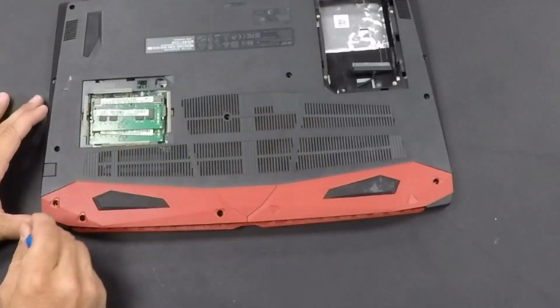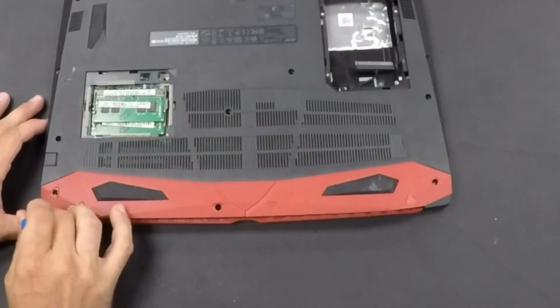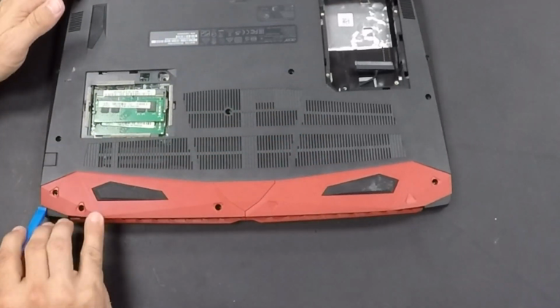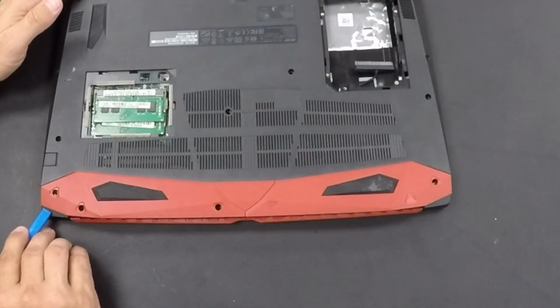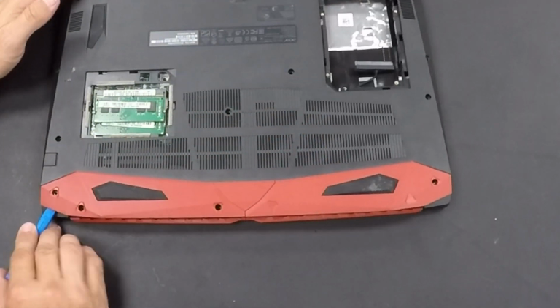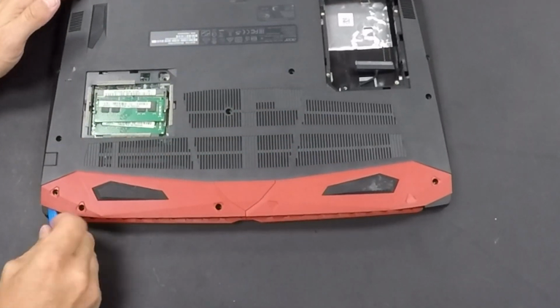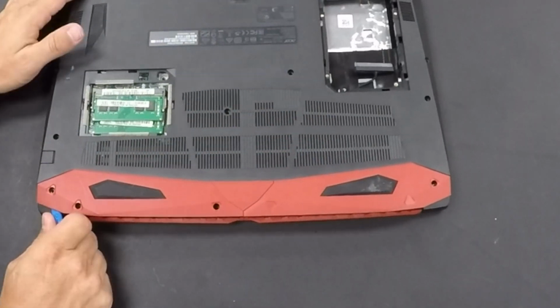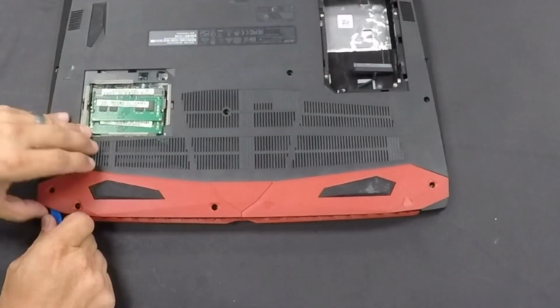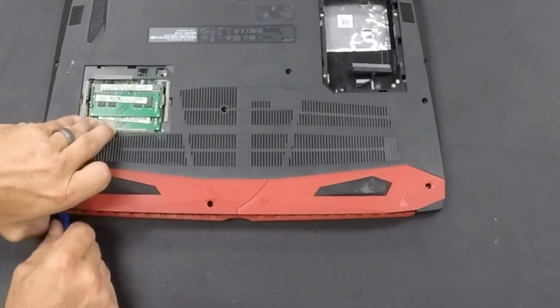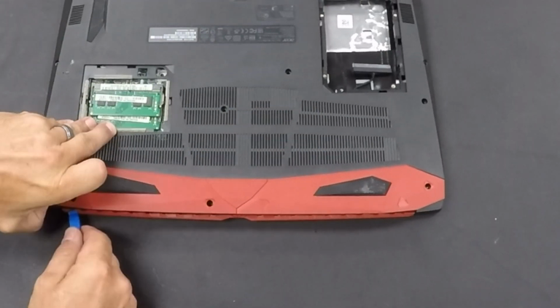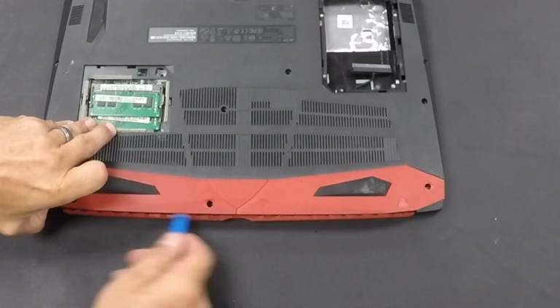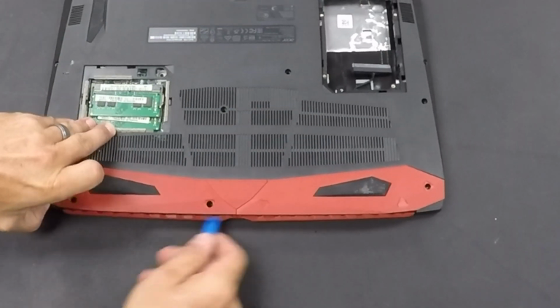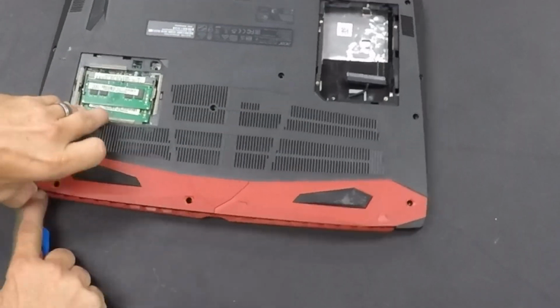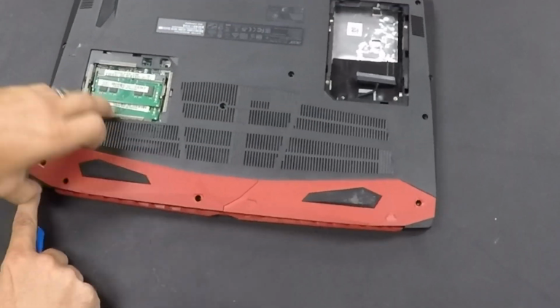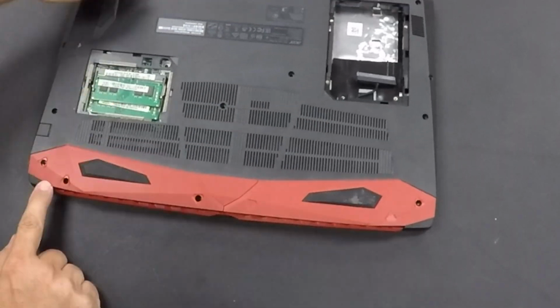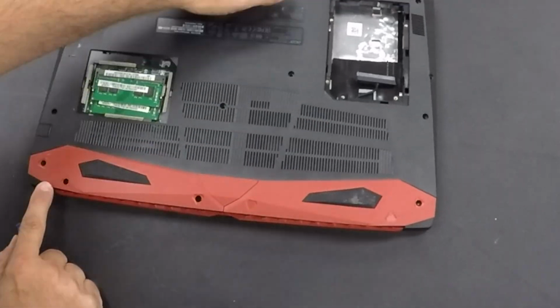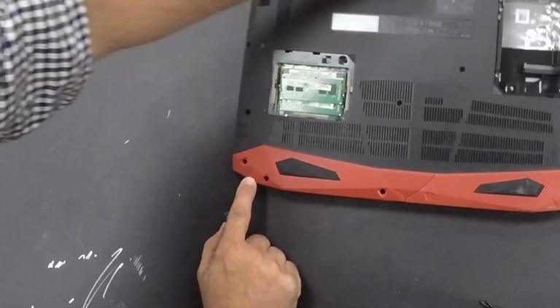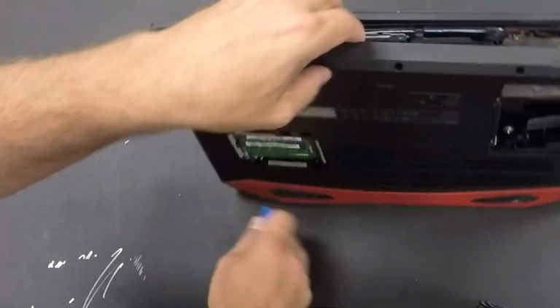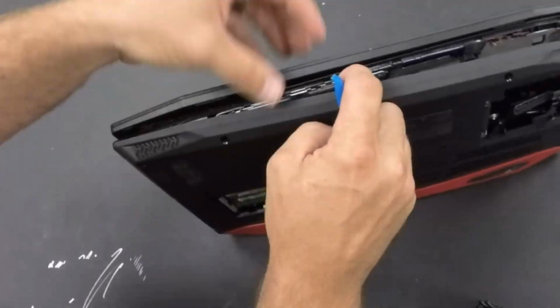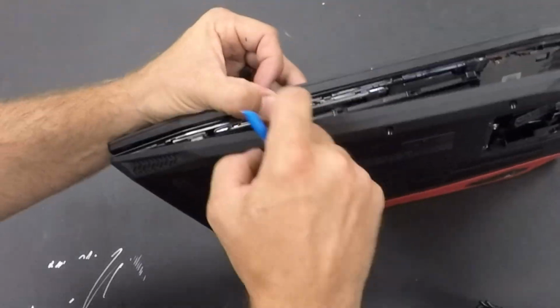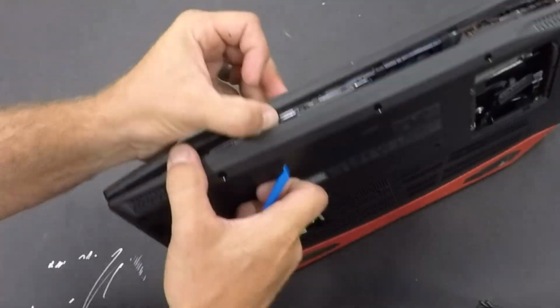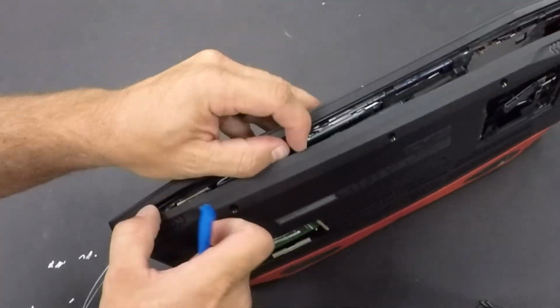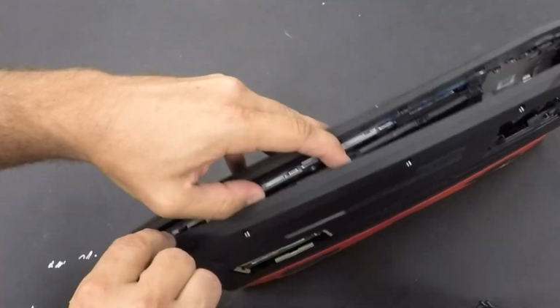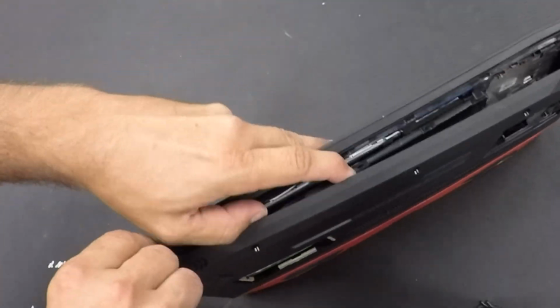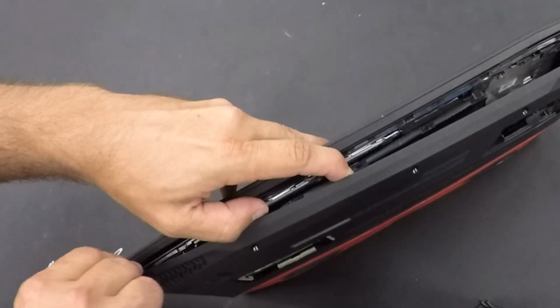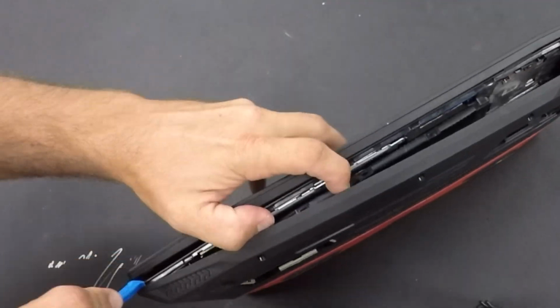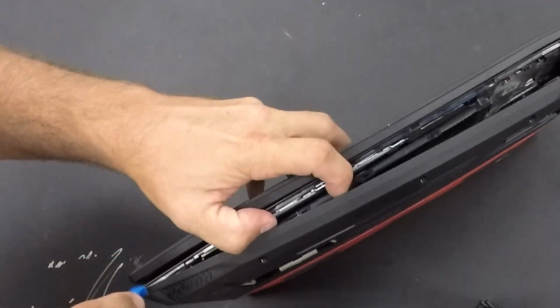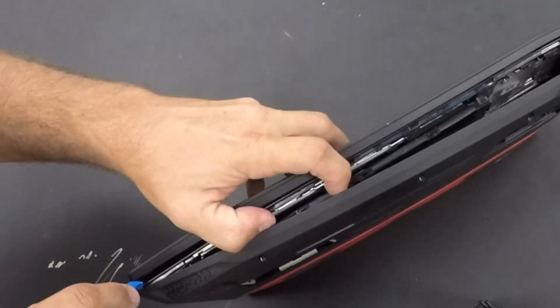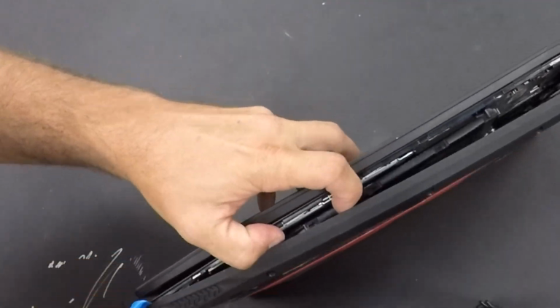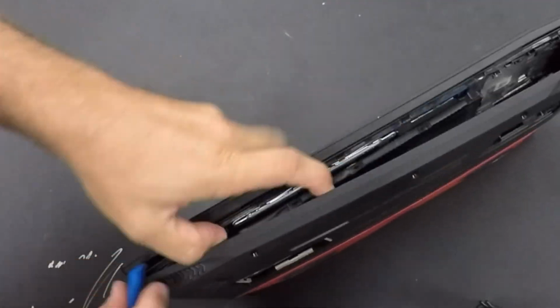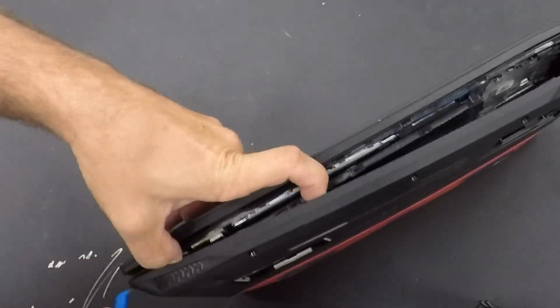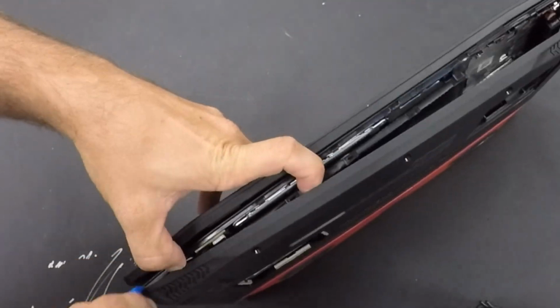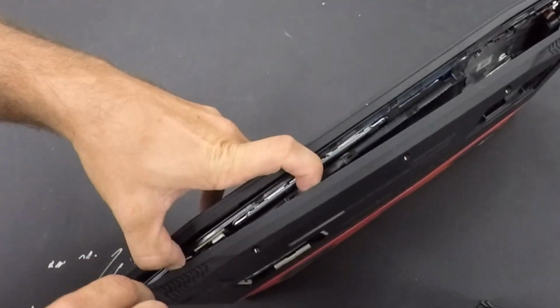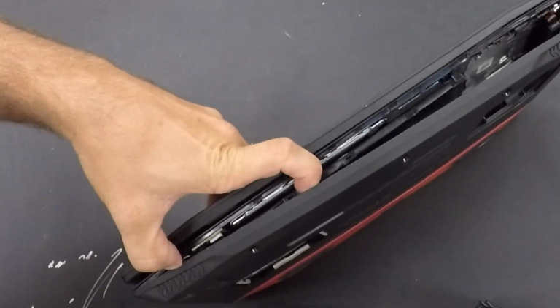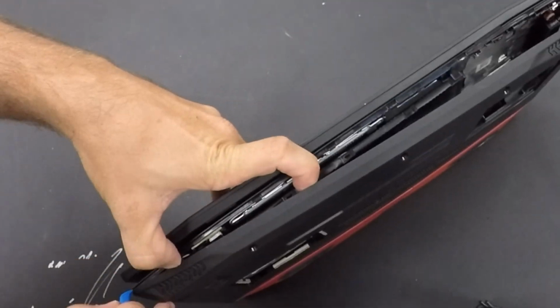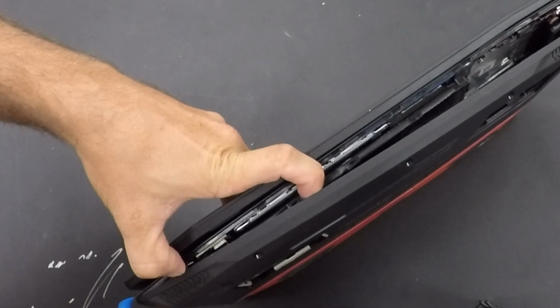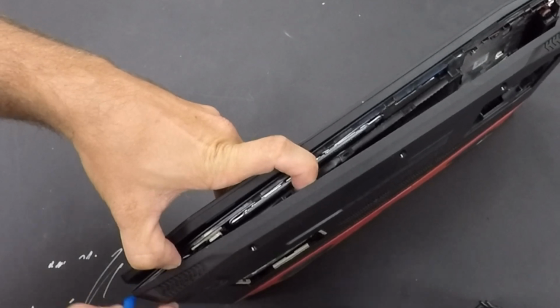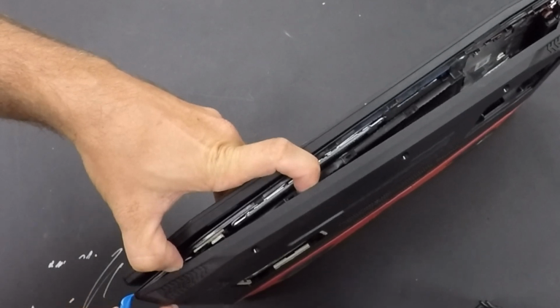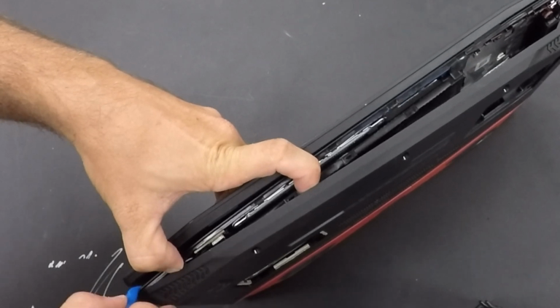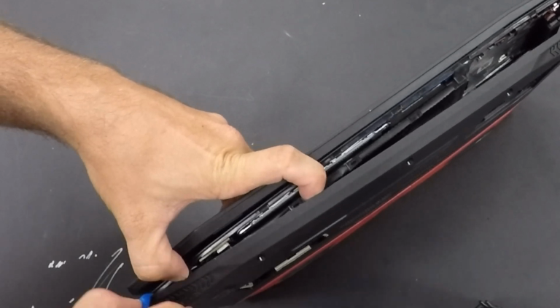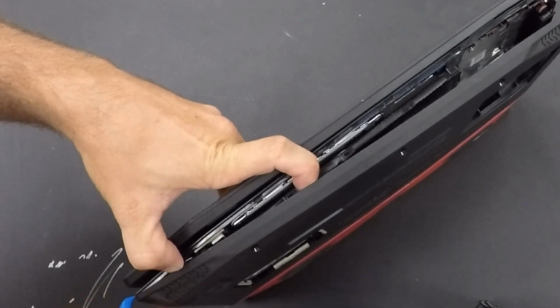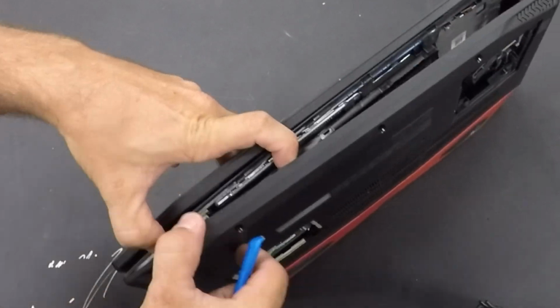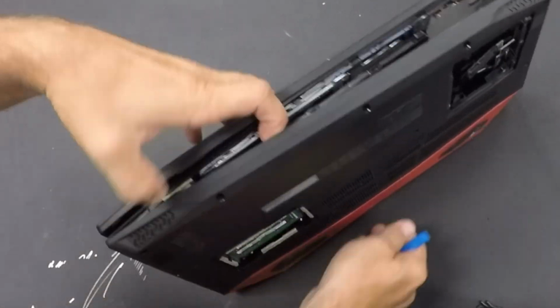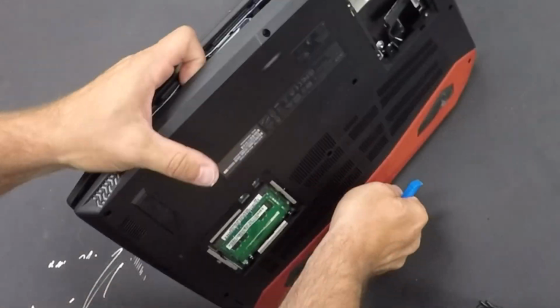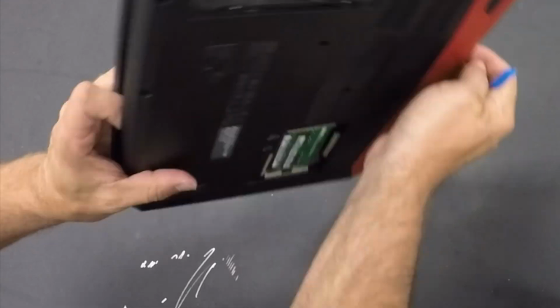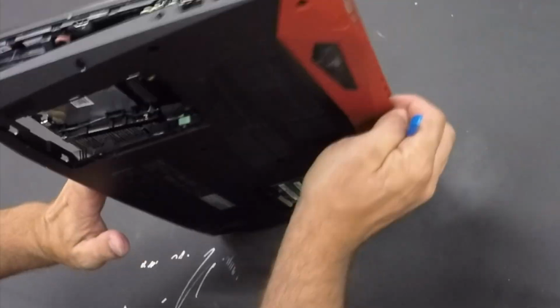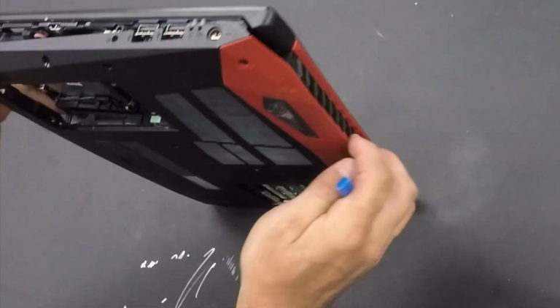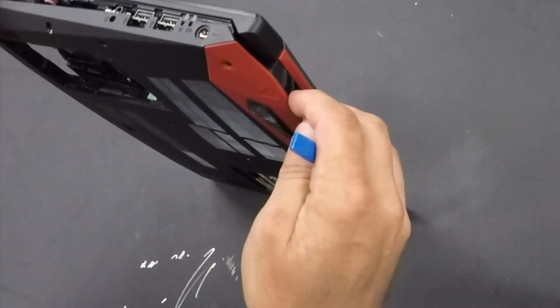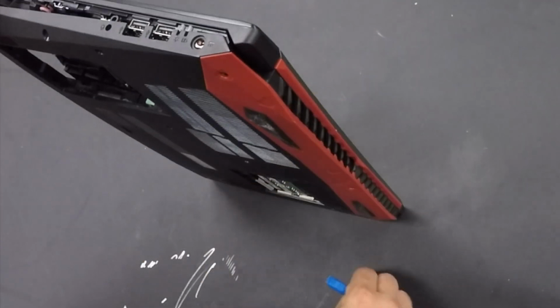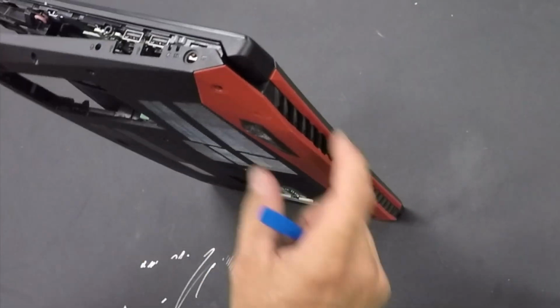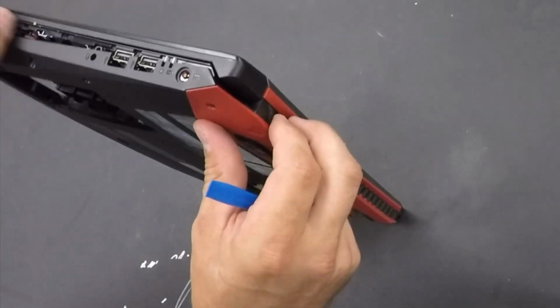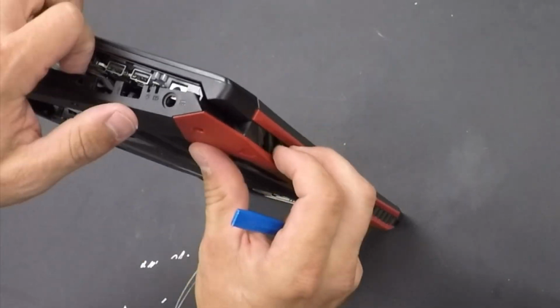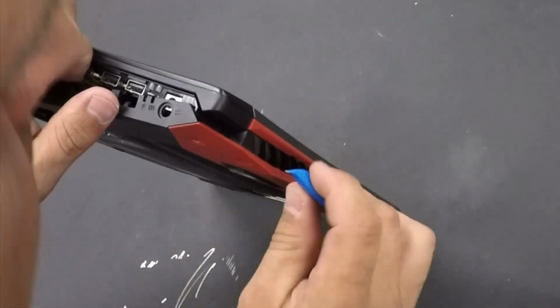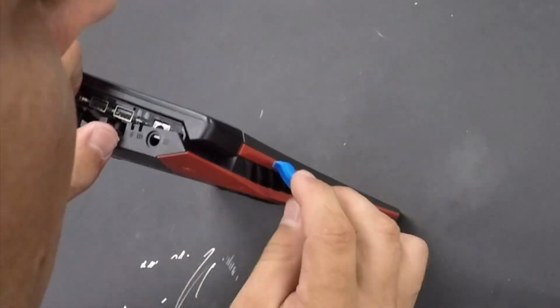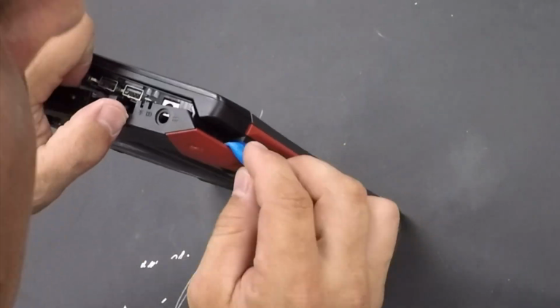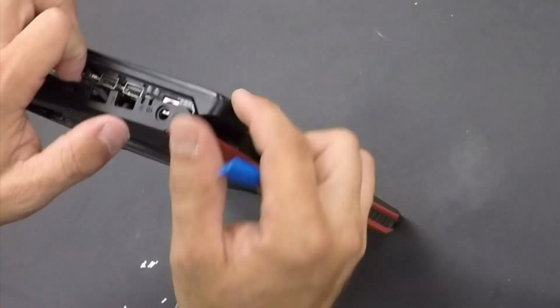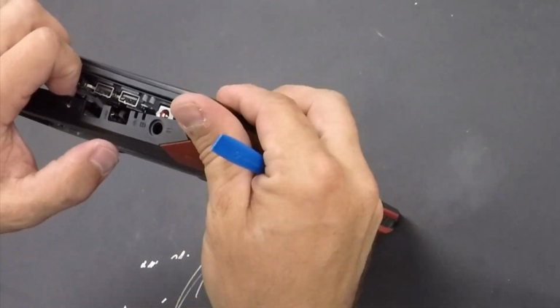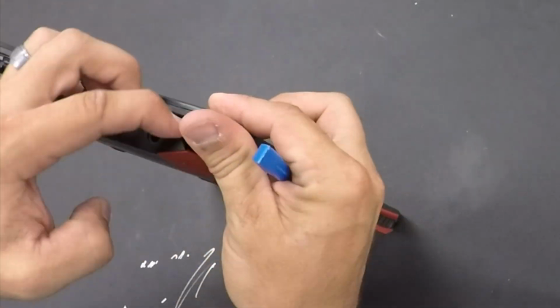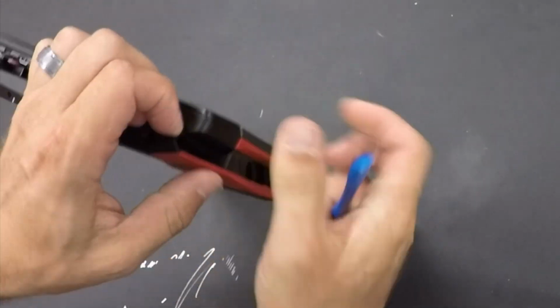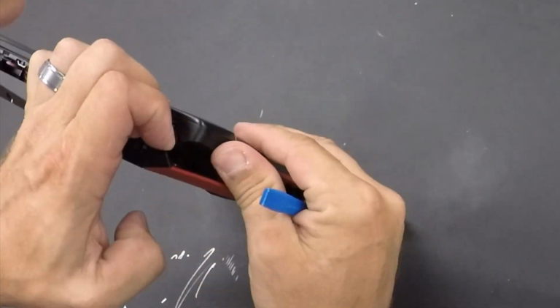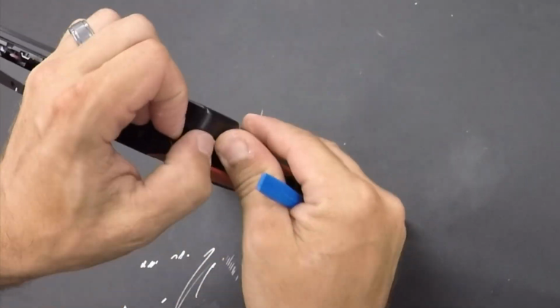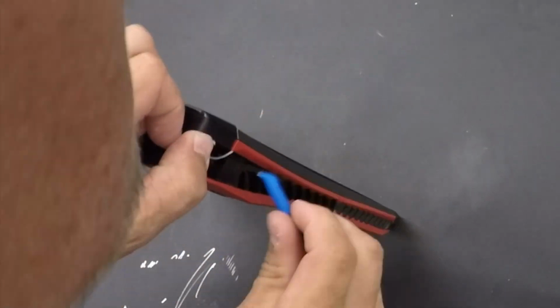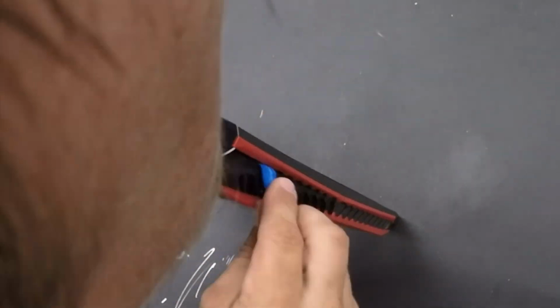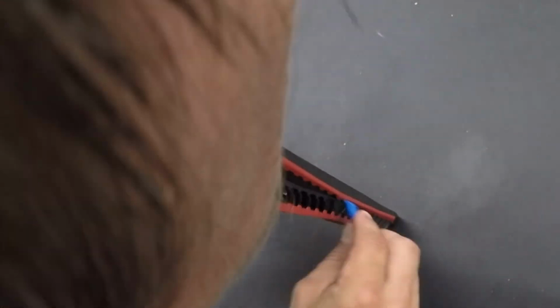Once you get this to pop off, you're pretty much in the clear, but it does take a minute and you need to be patient.